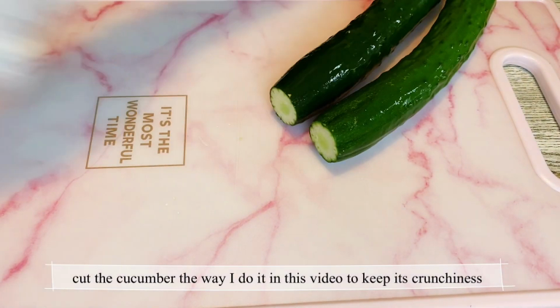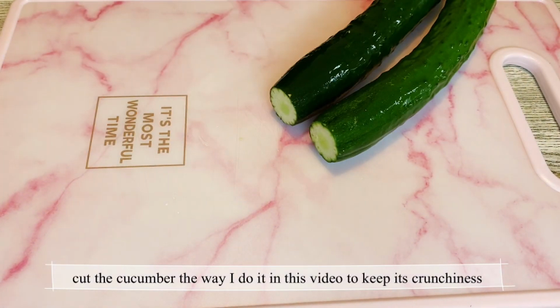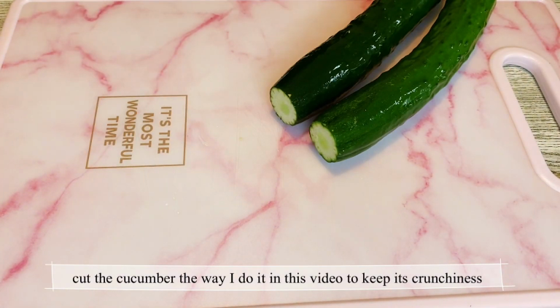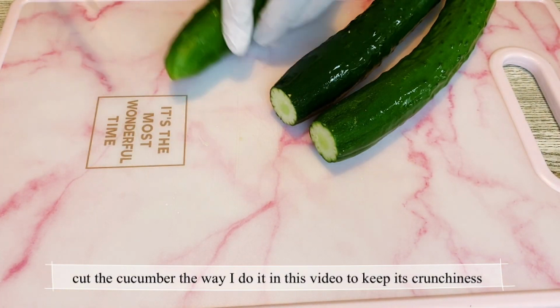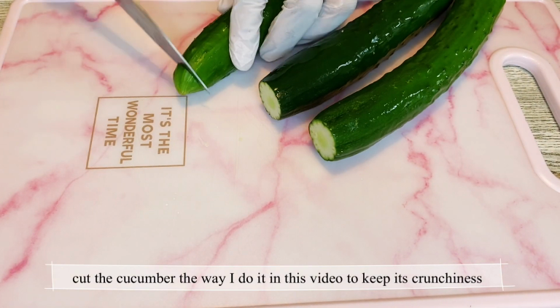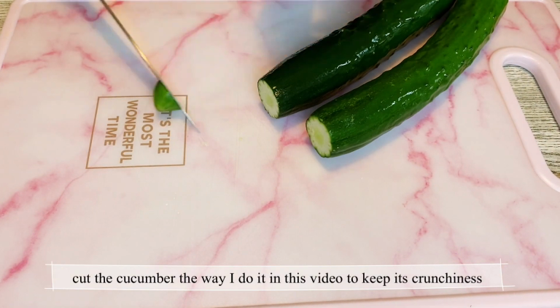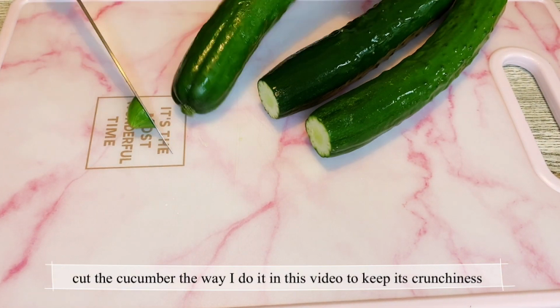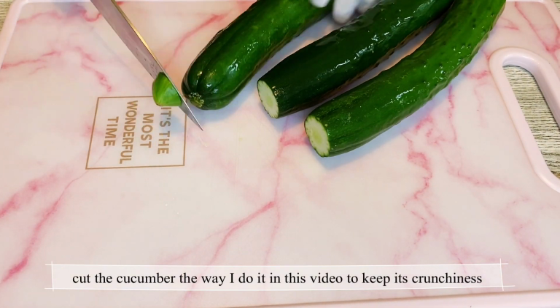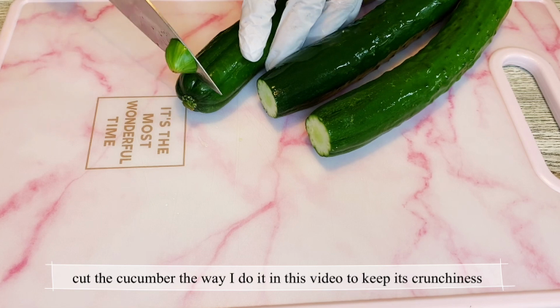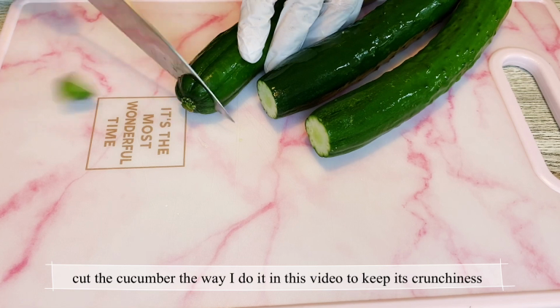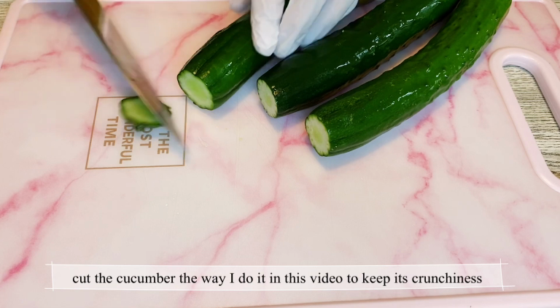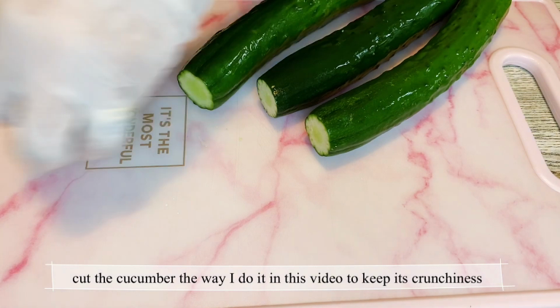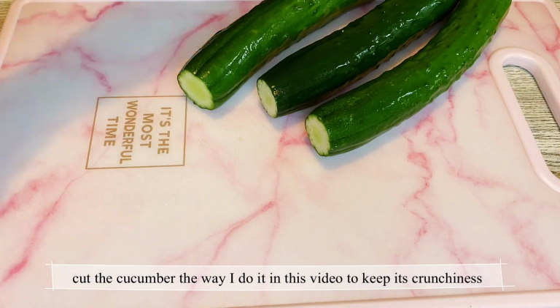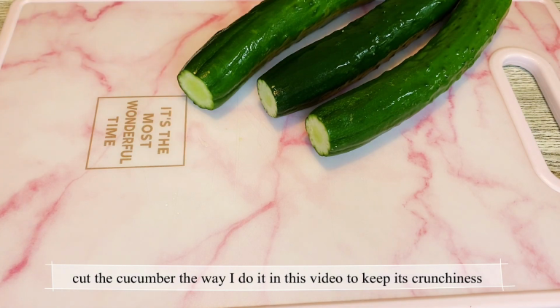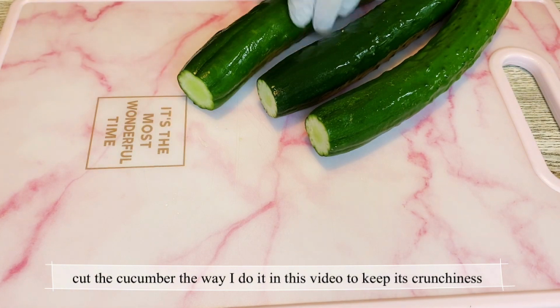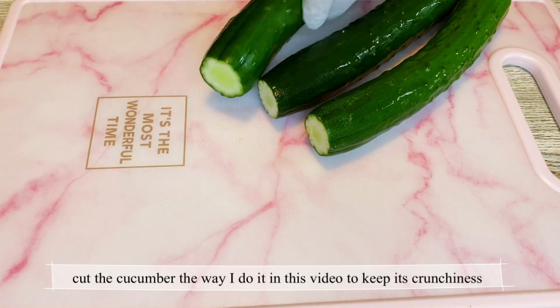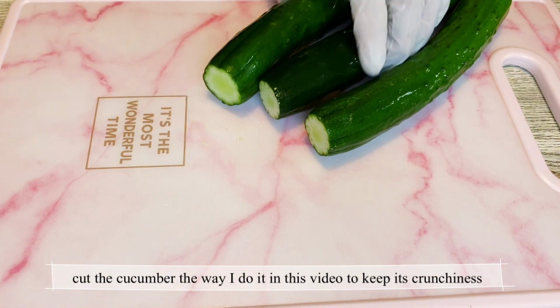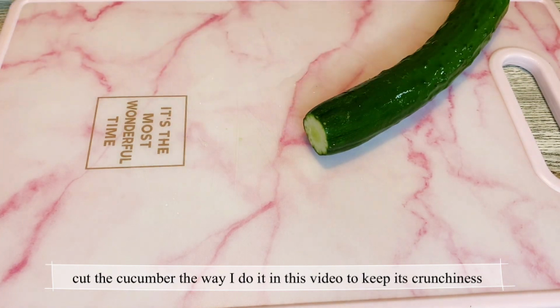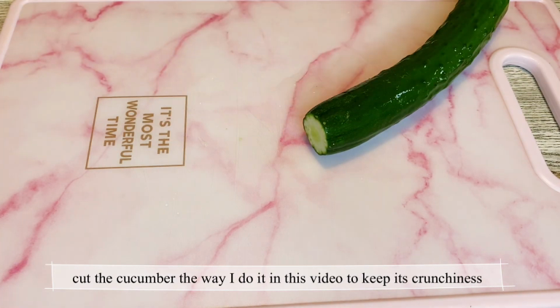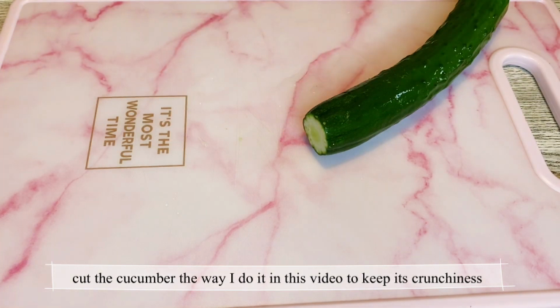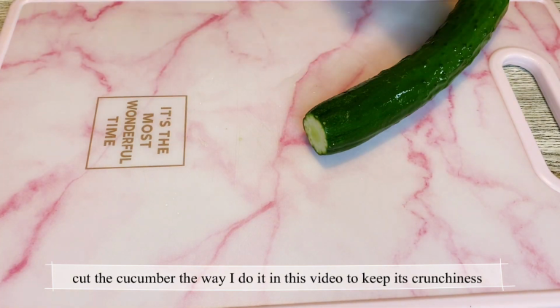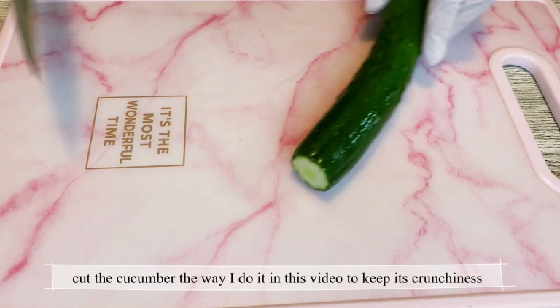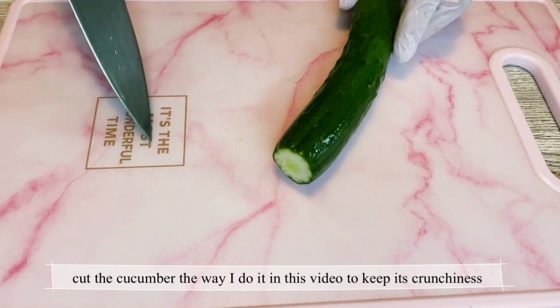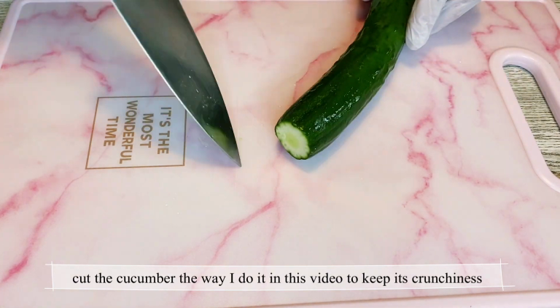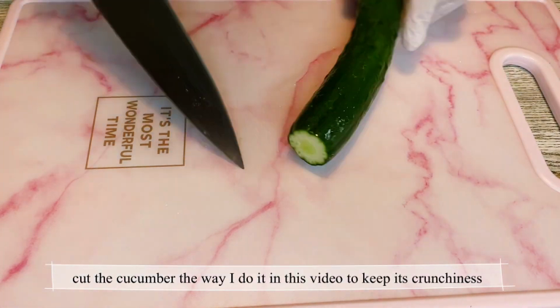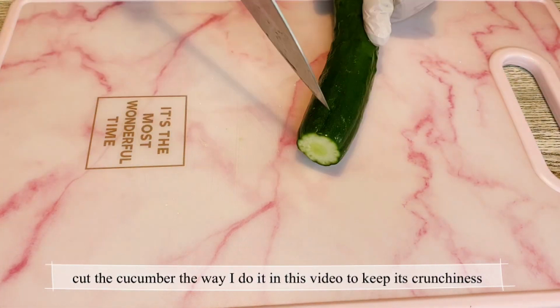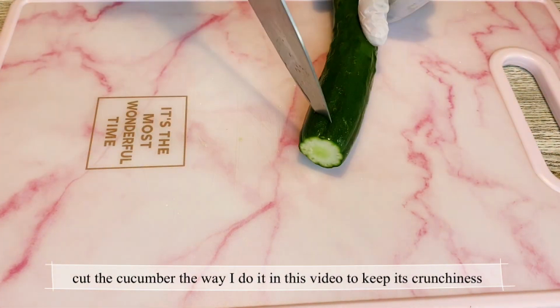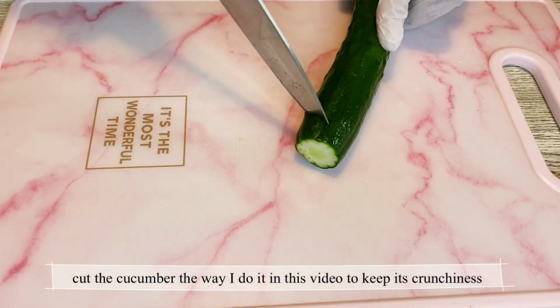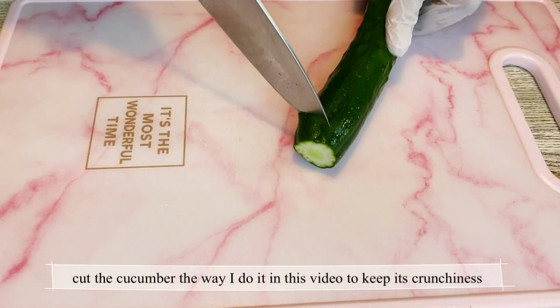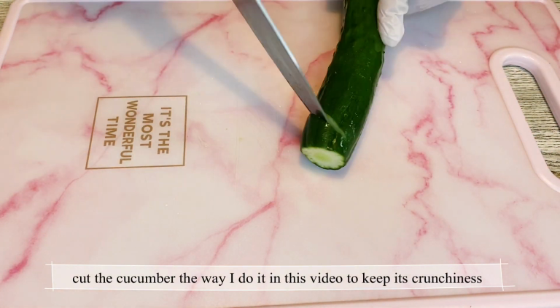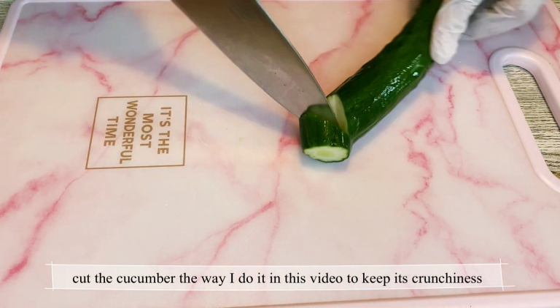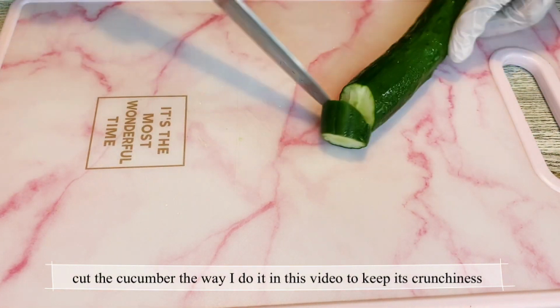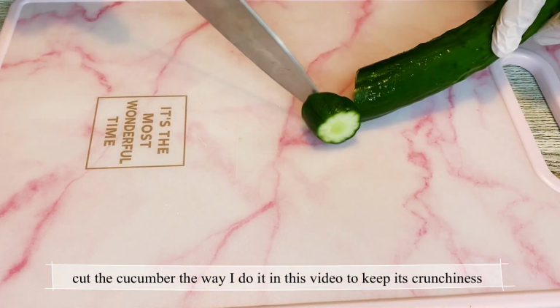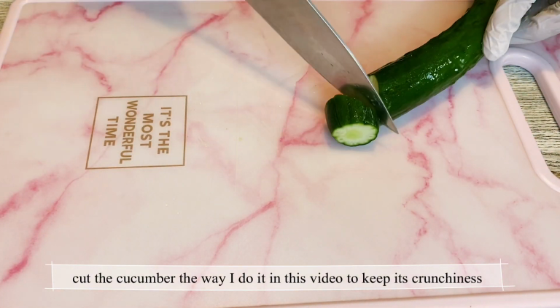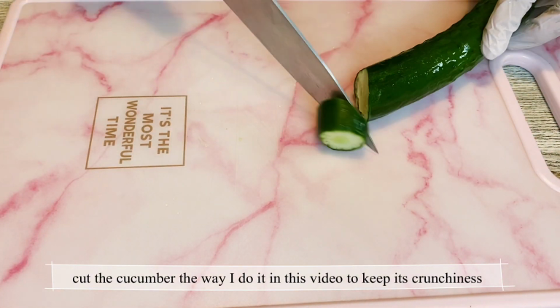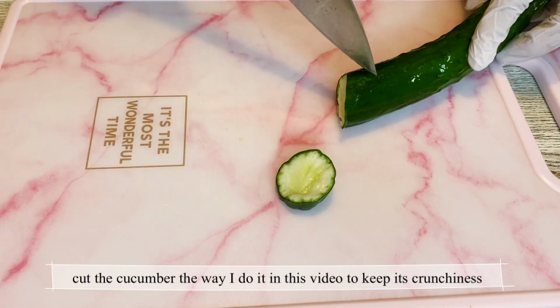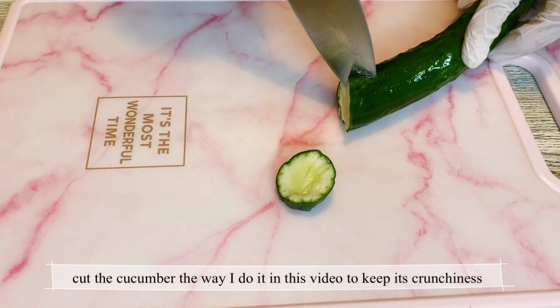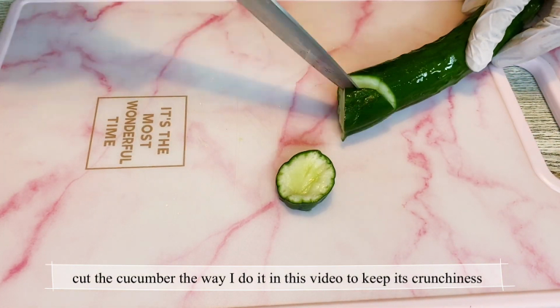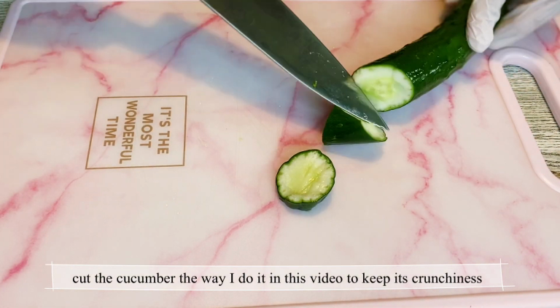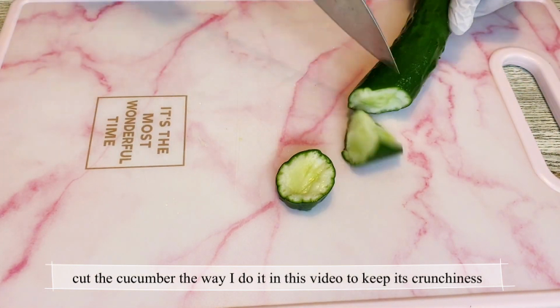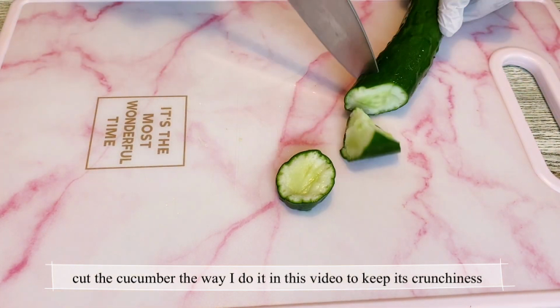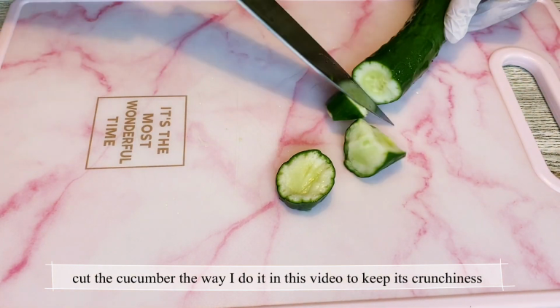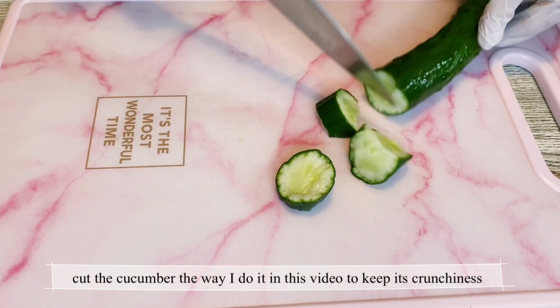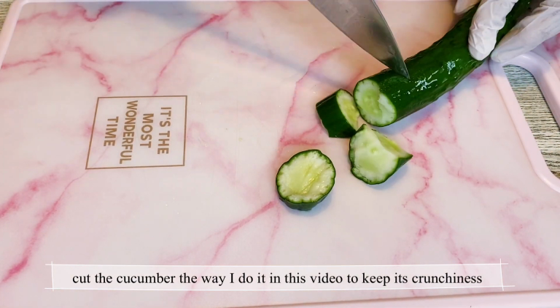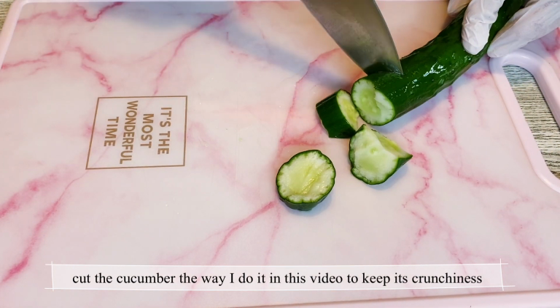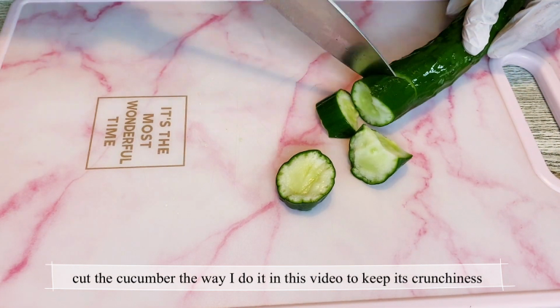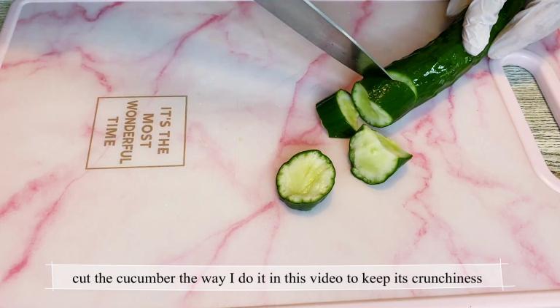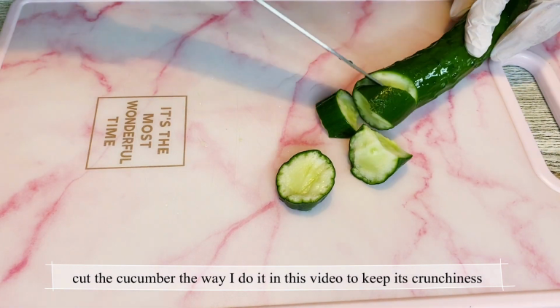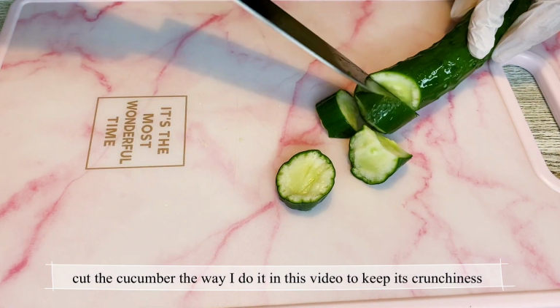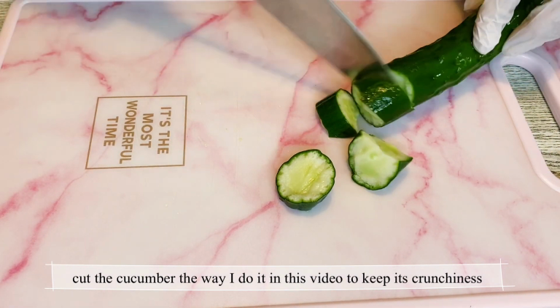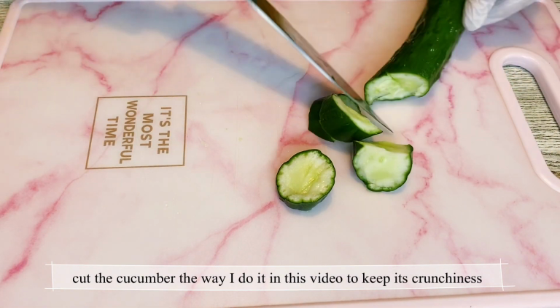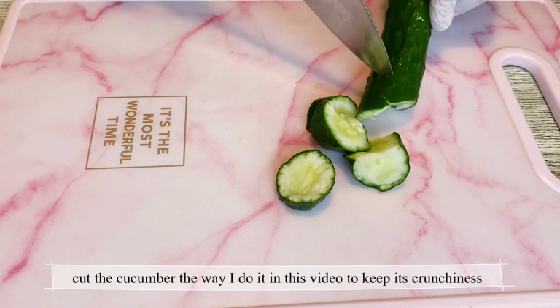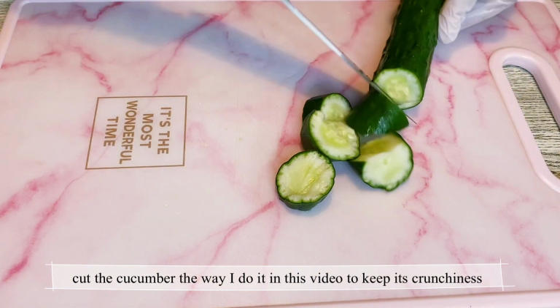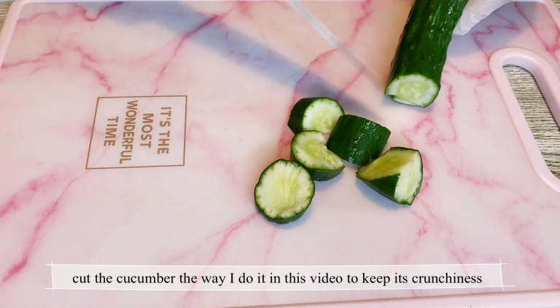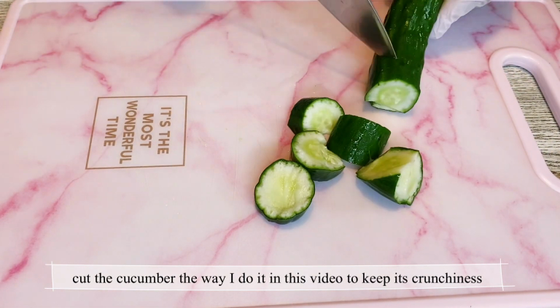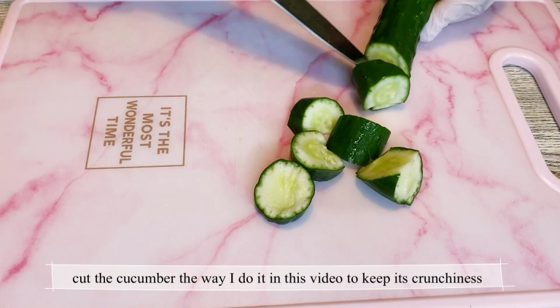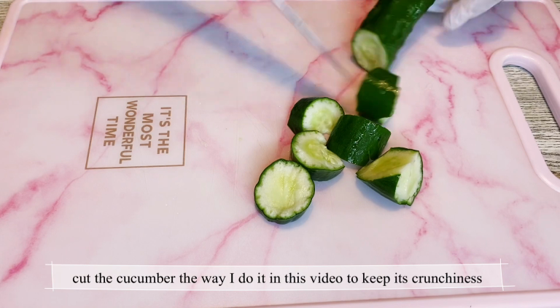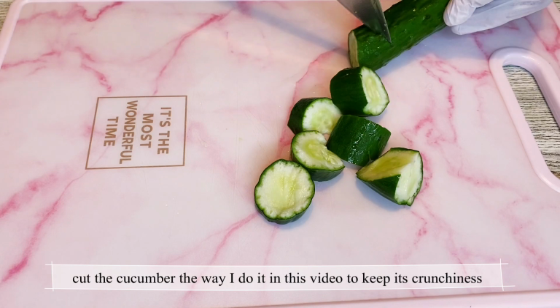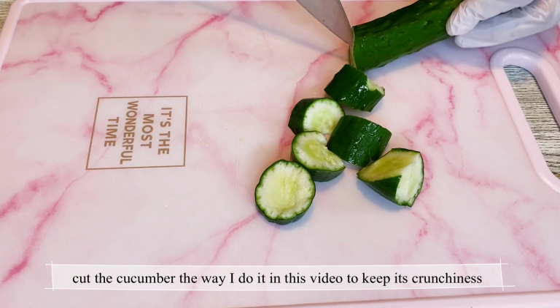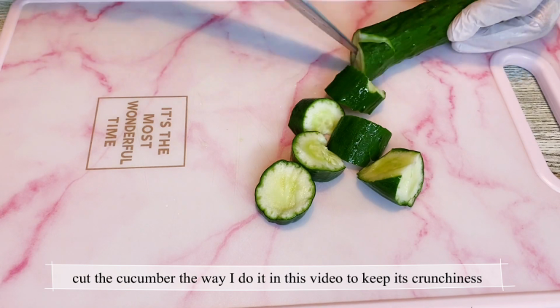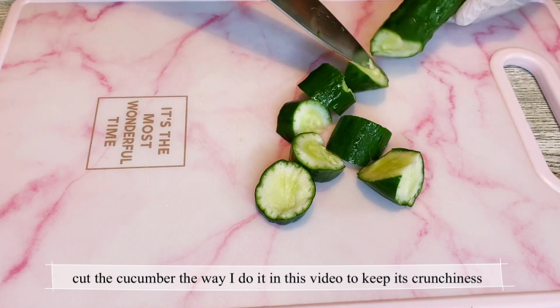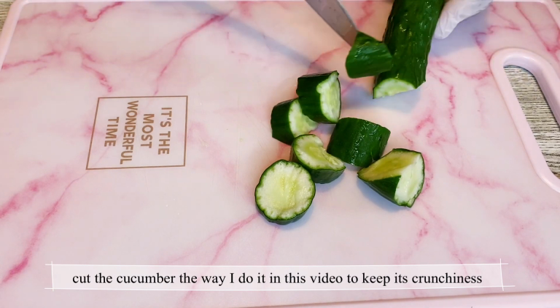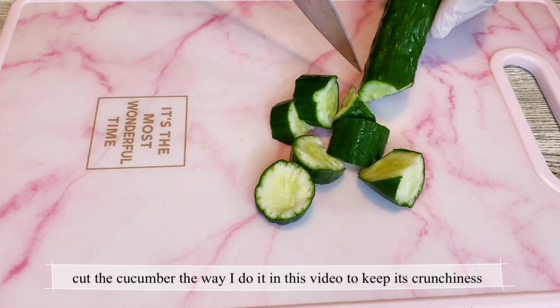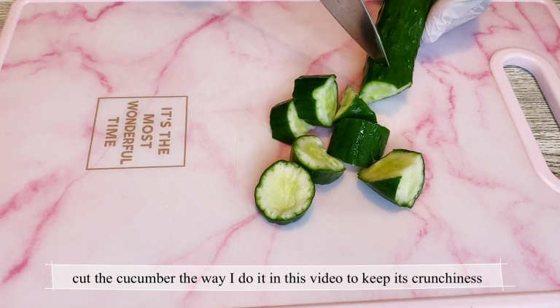Cut the cucumber the way shown in this video to keep its crunchiness.